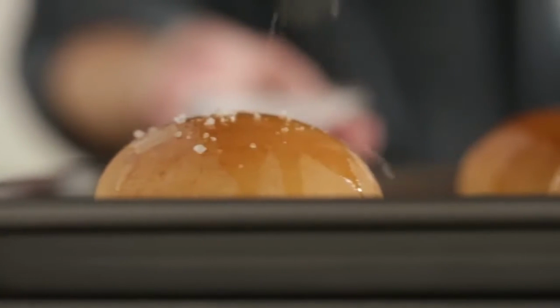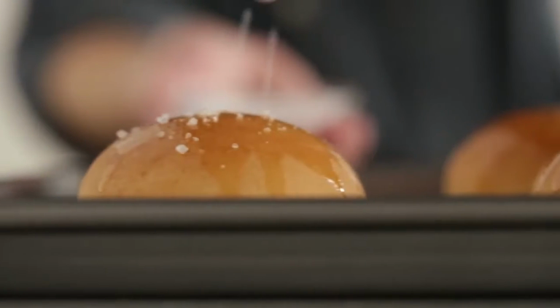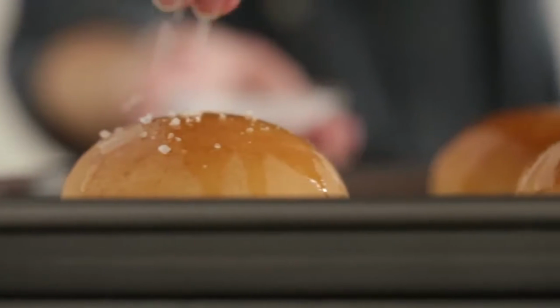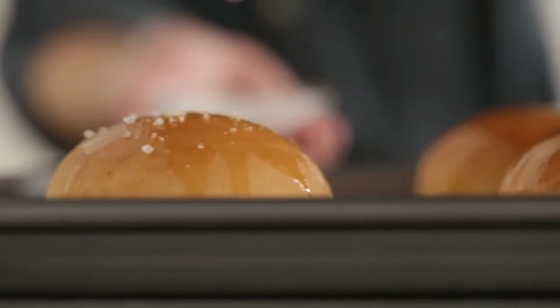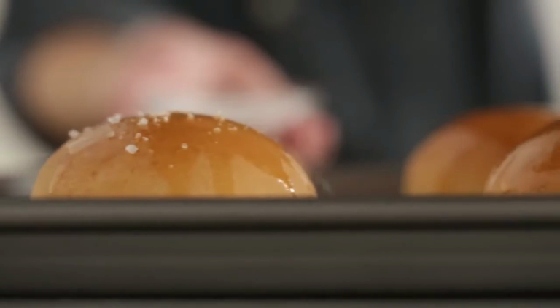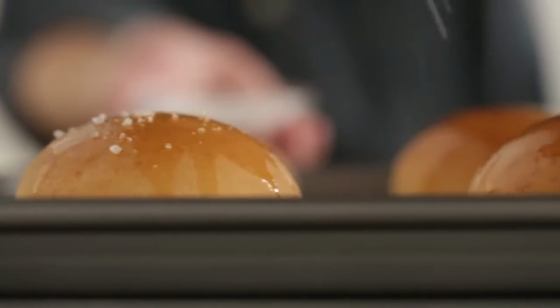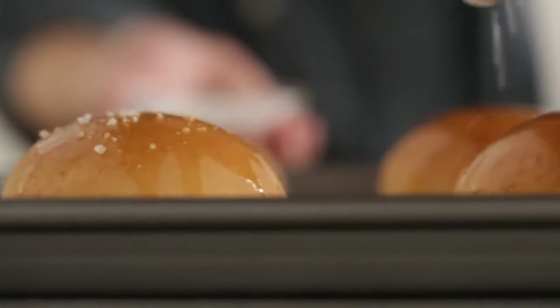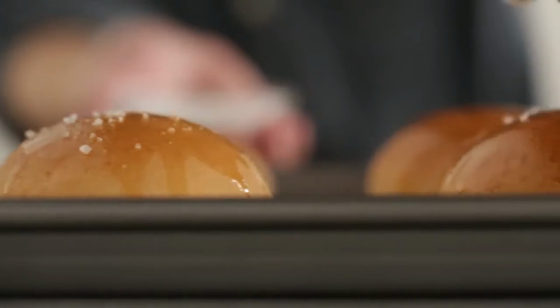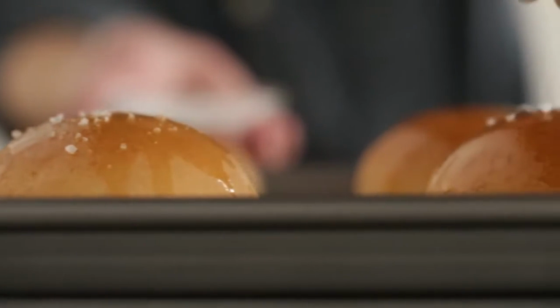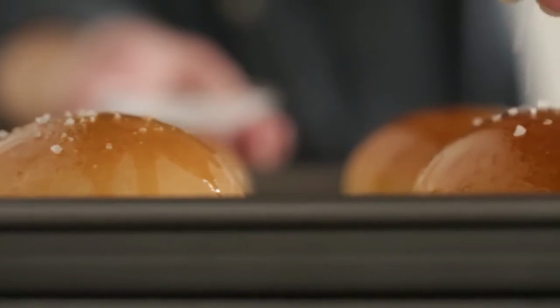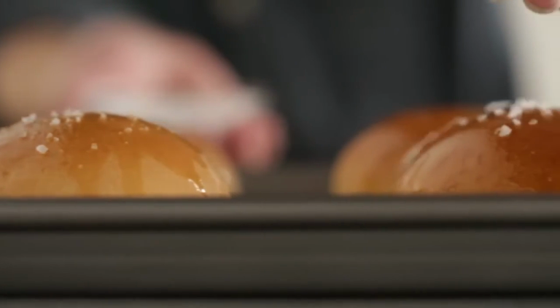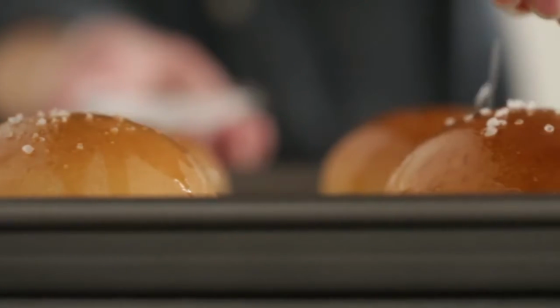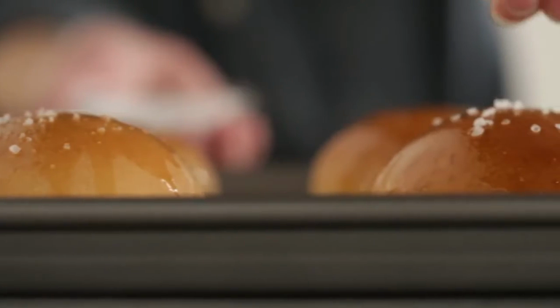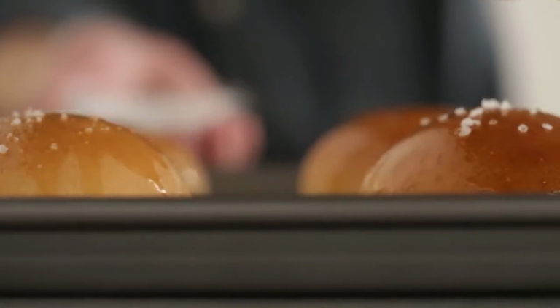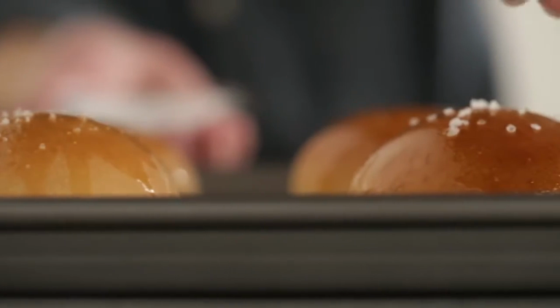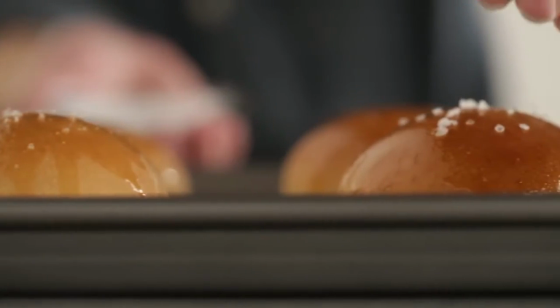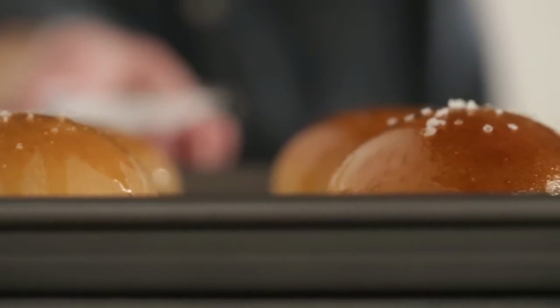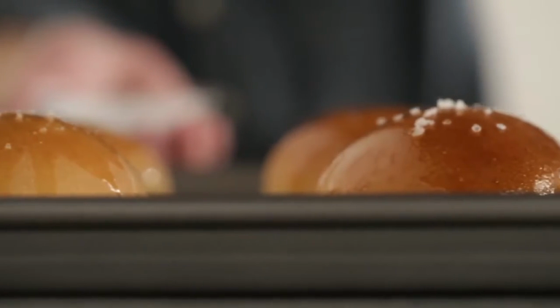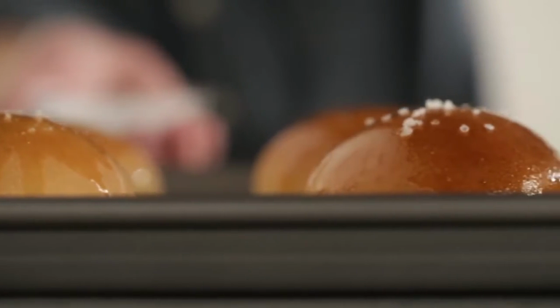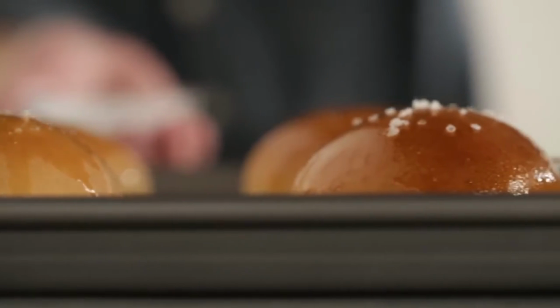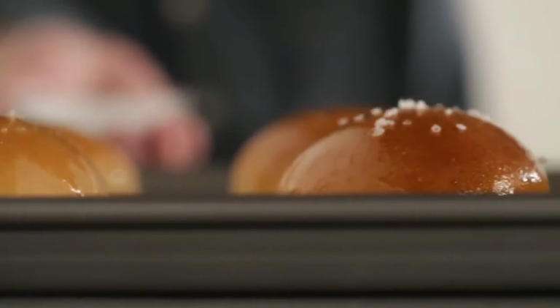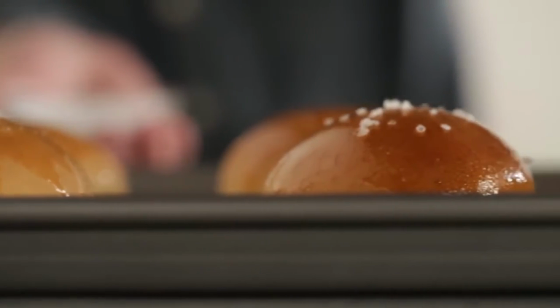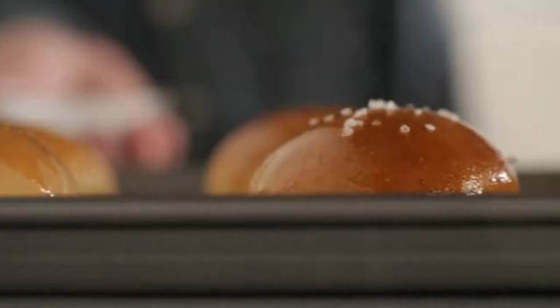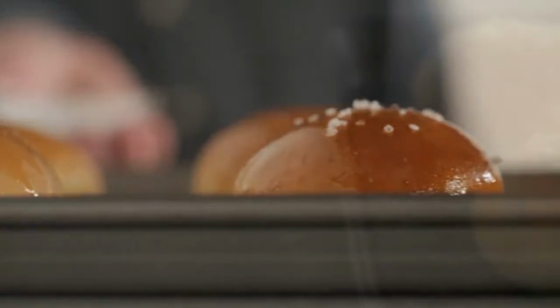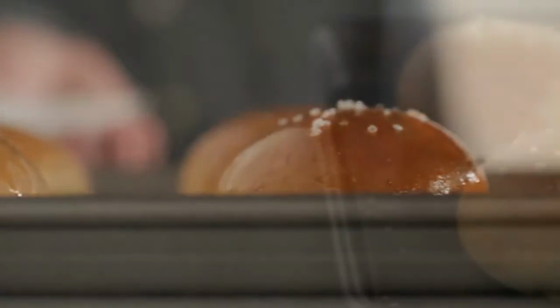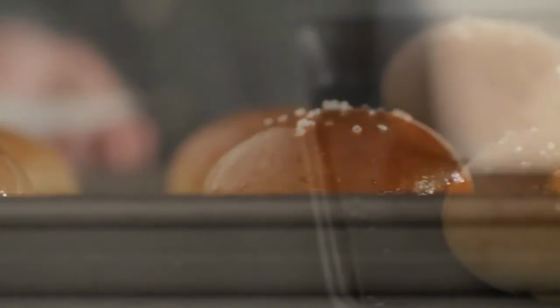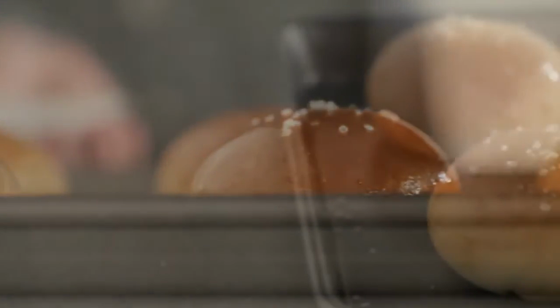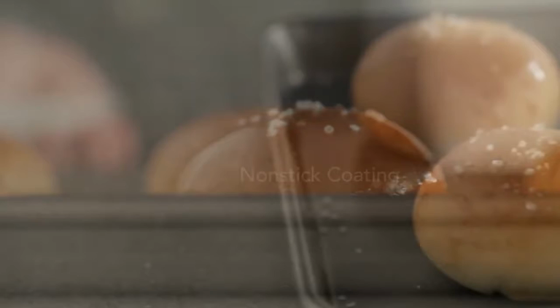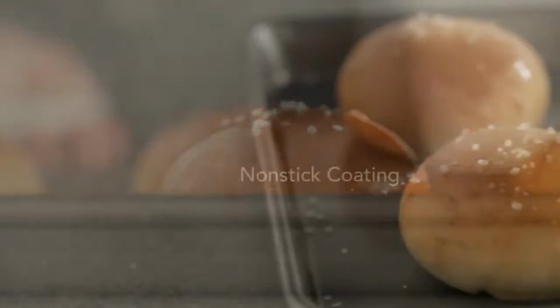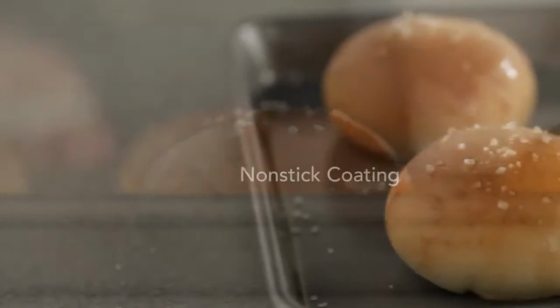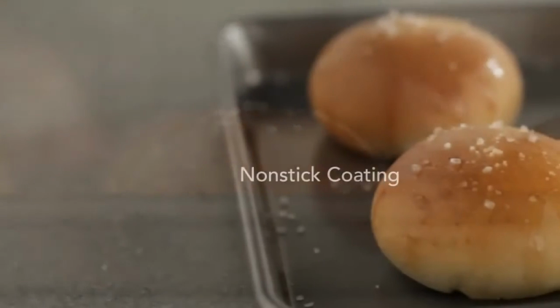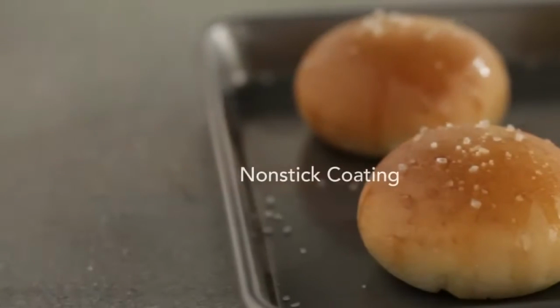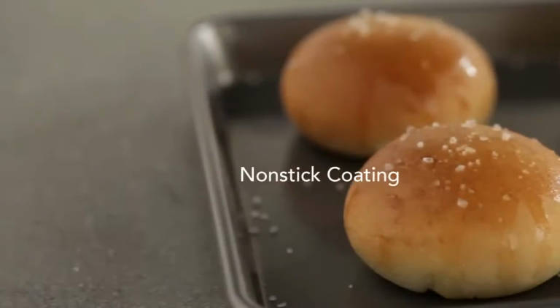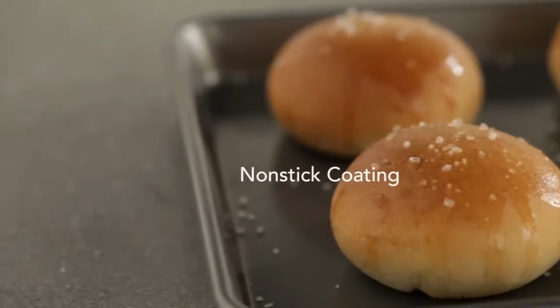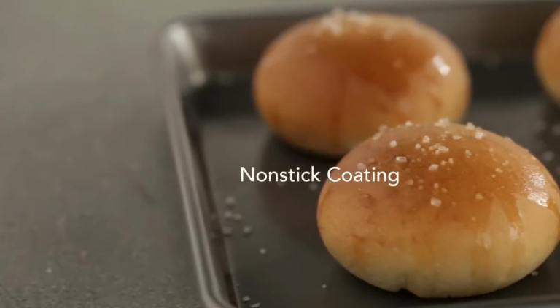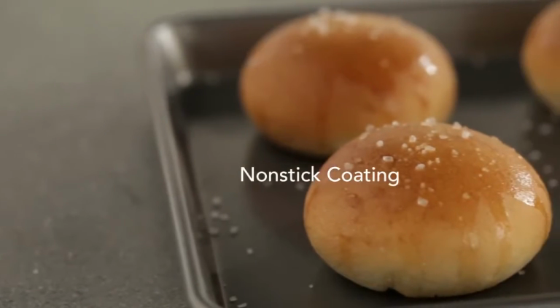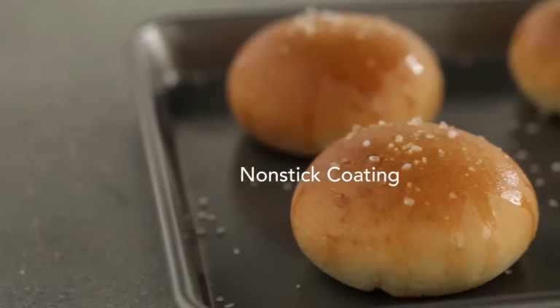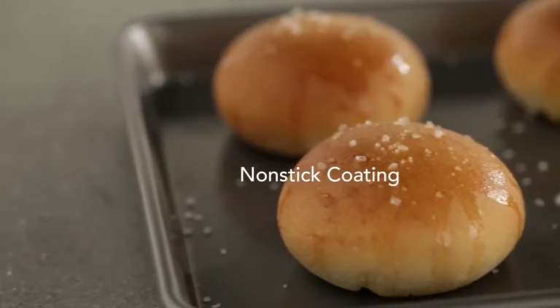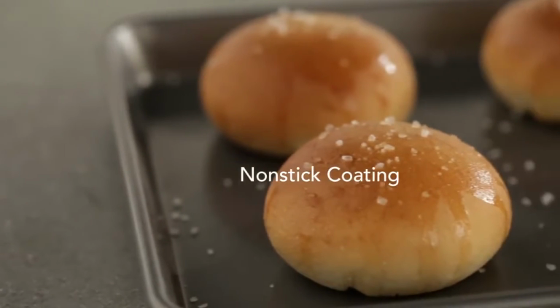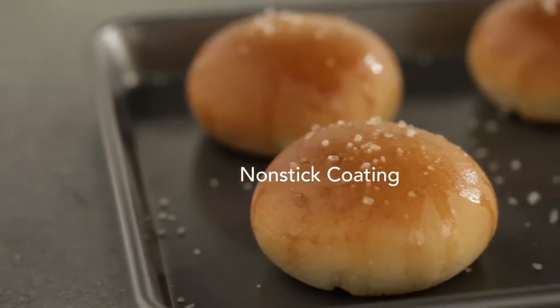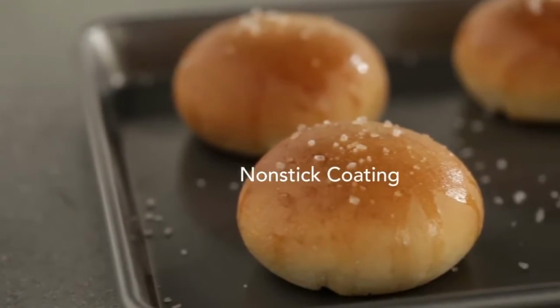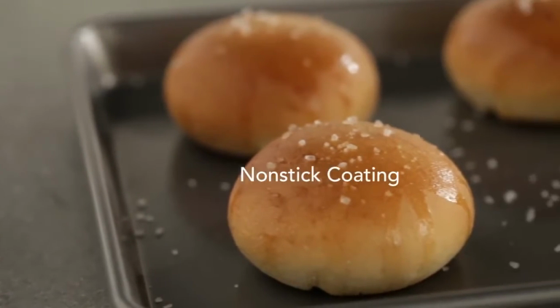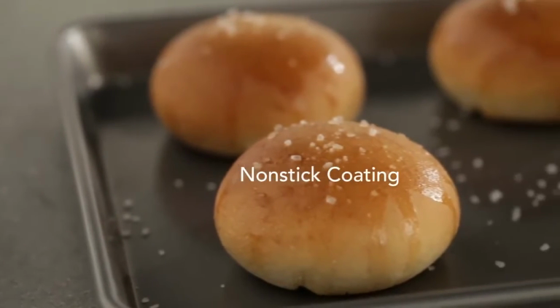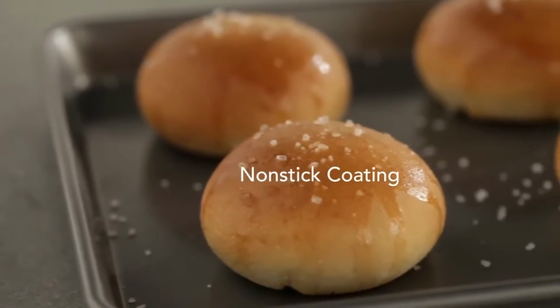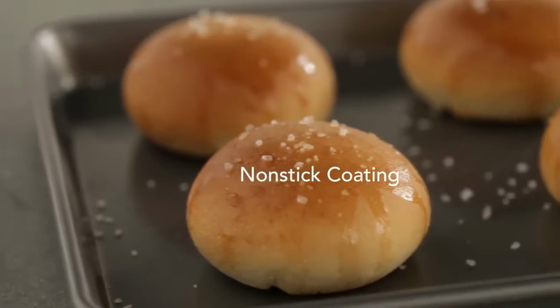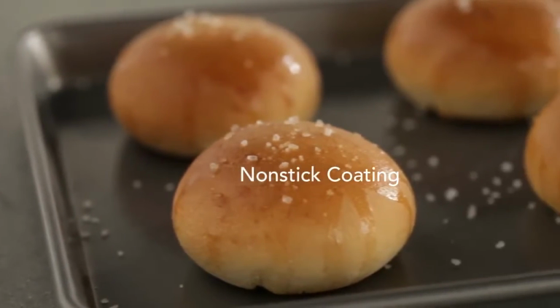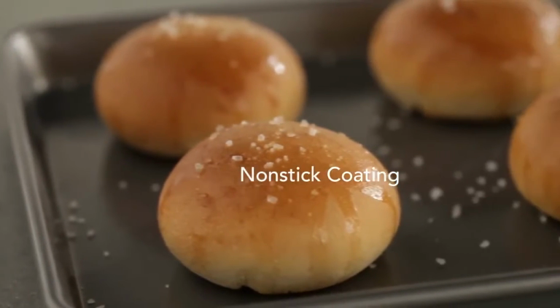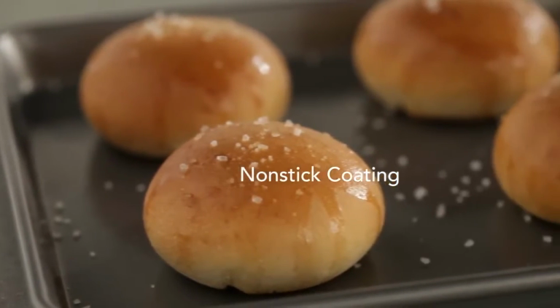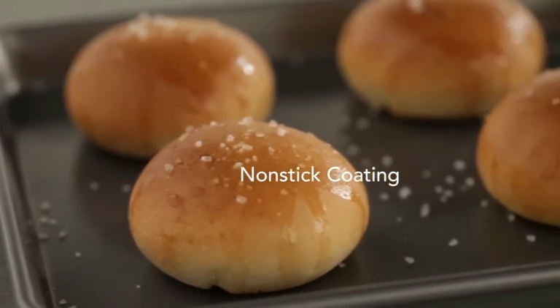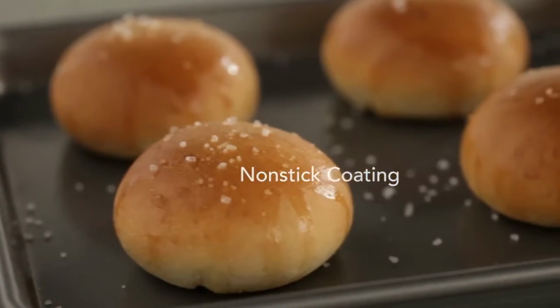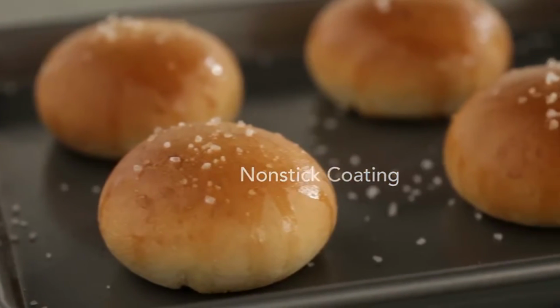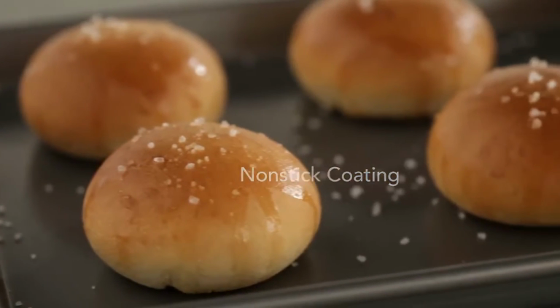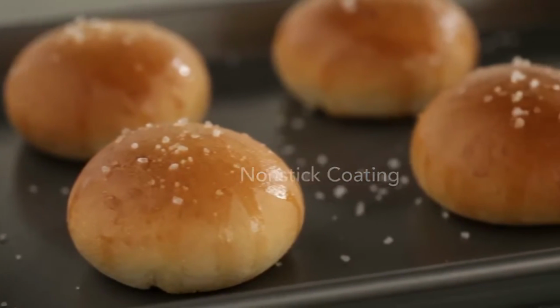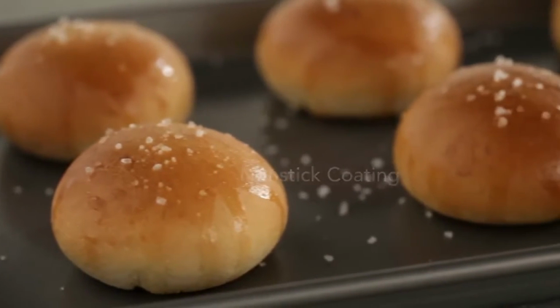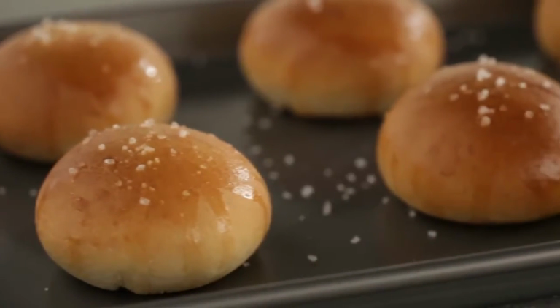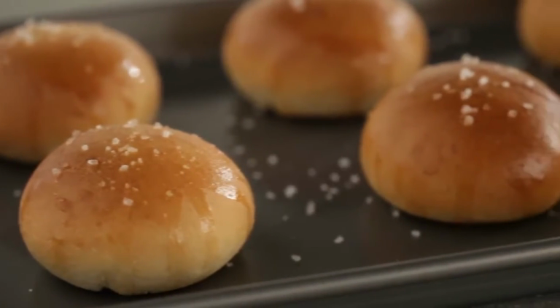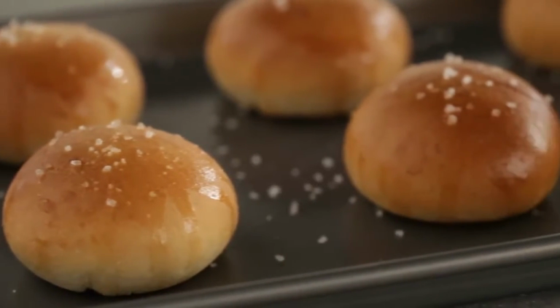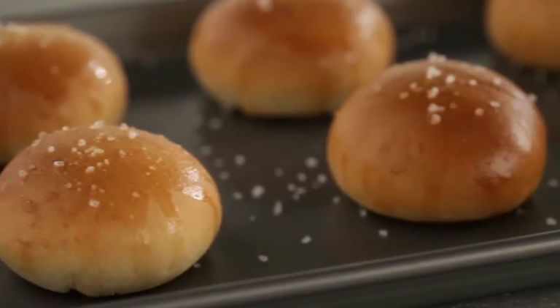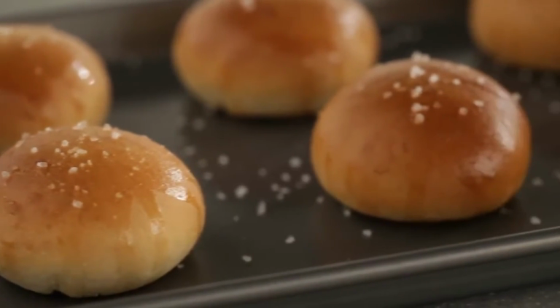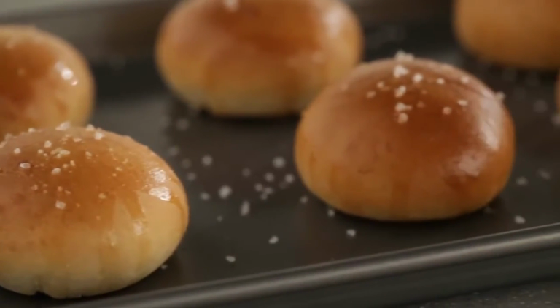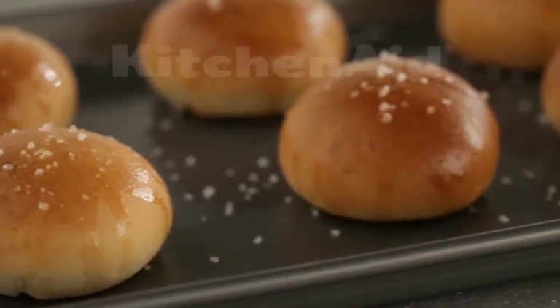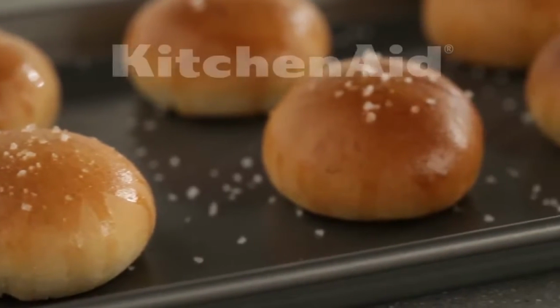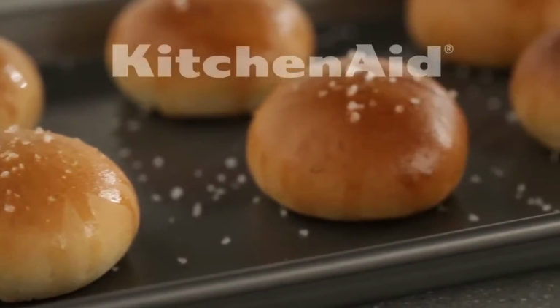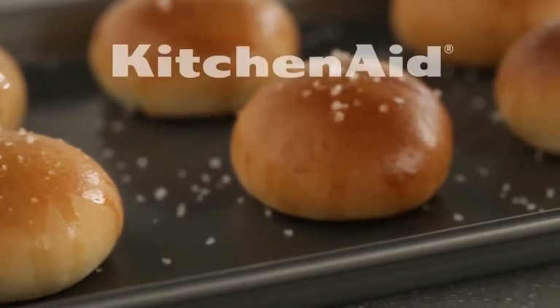With three layers of nonstick coating, baked goods release easily from the sheet for effortless cleaning. Wonderful!